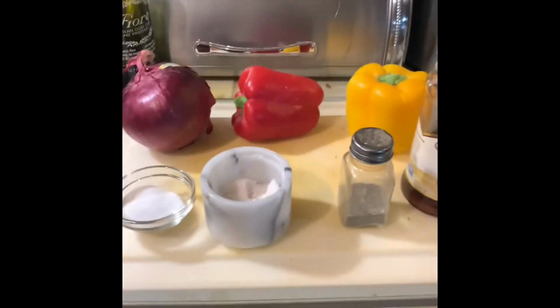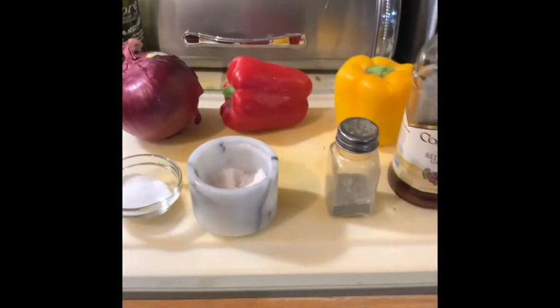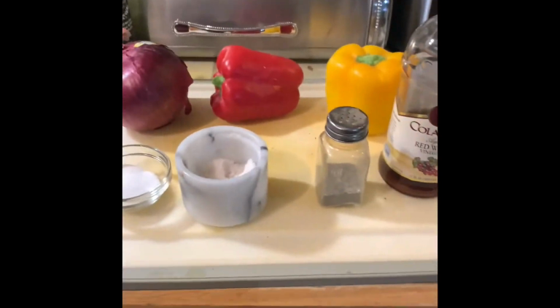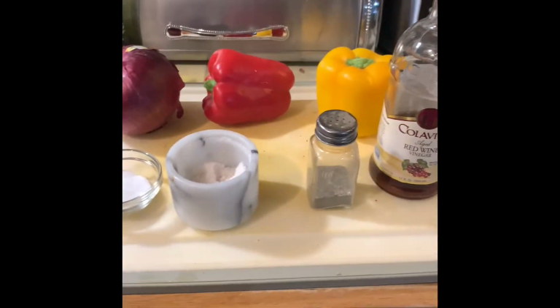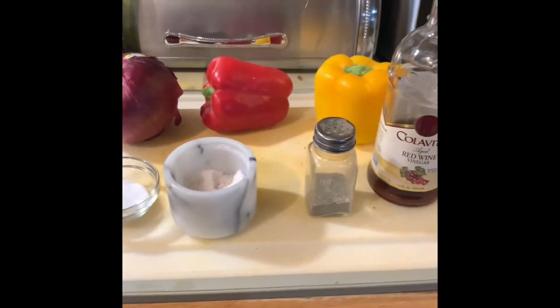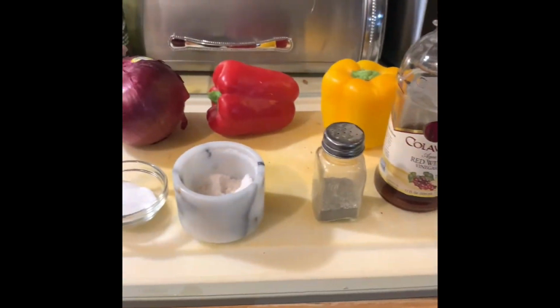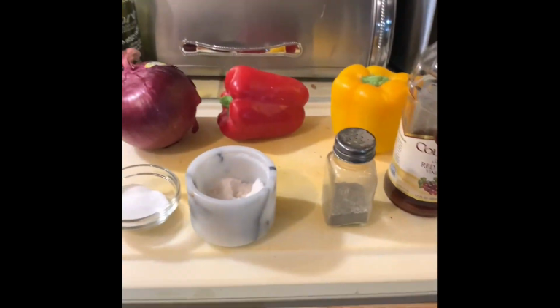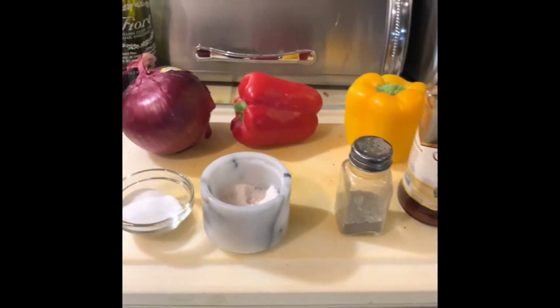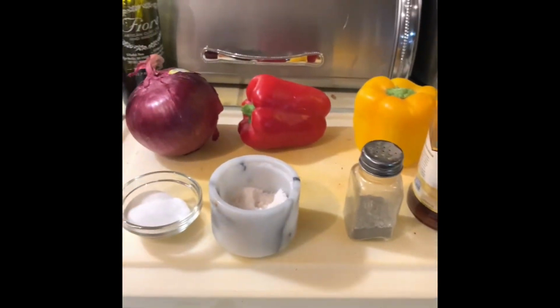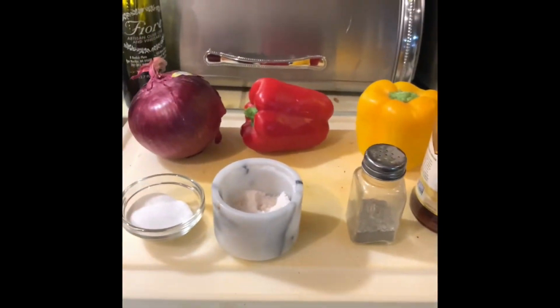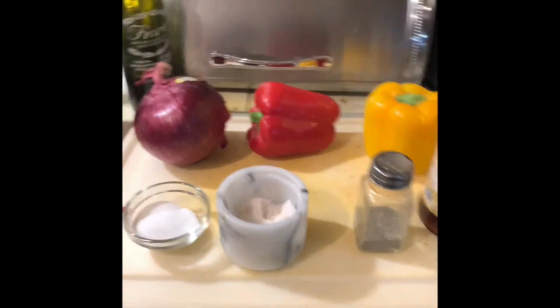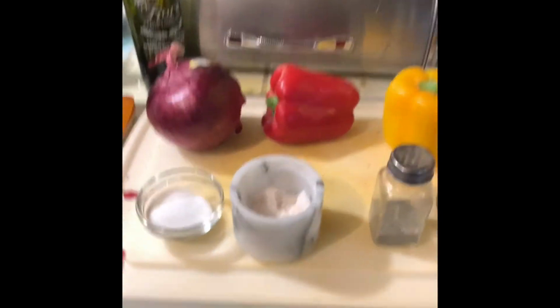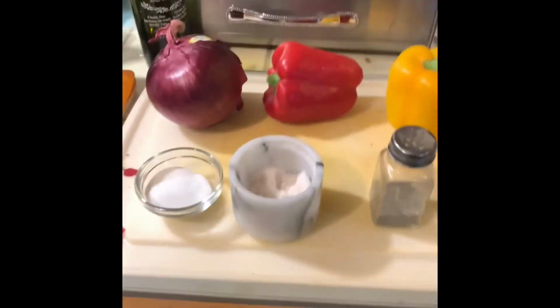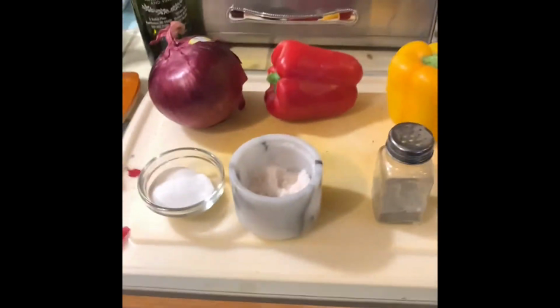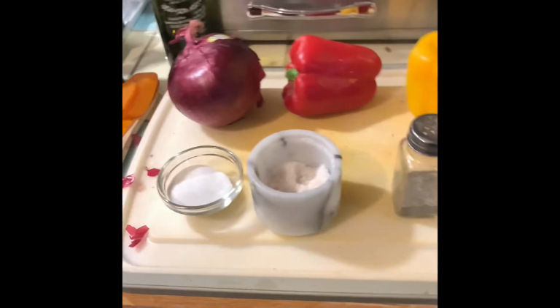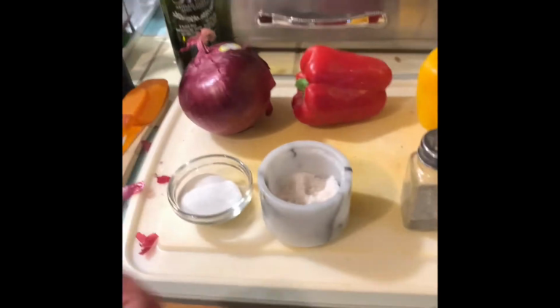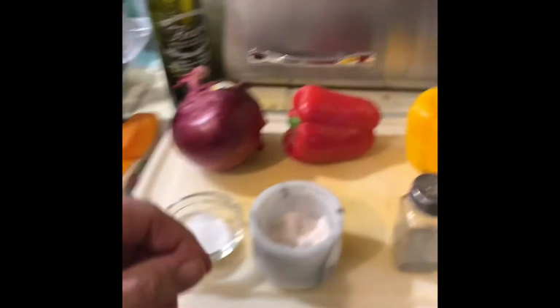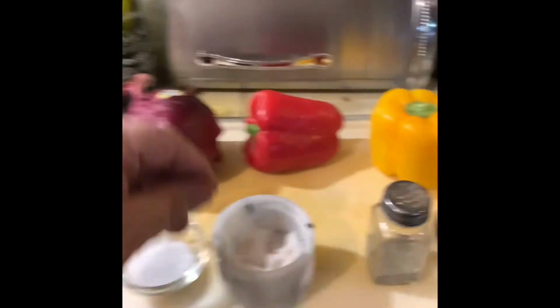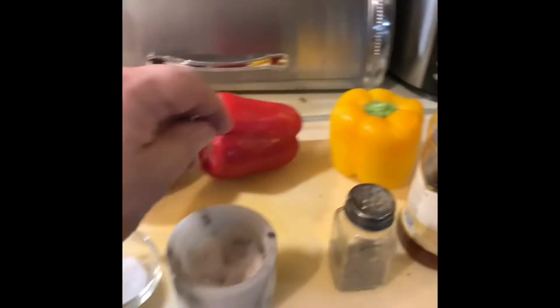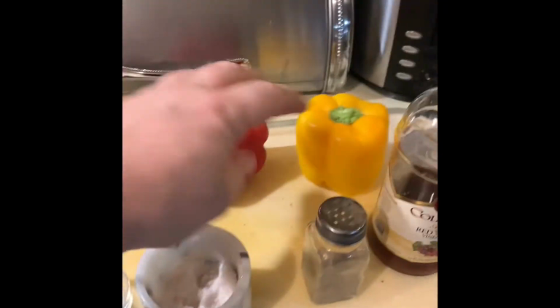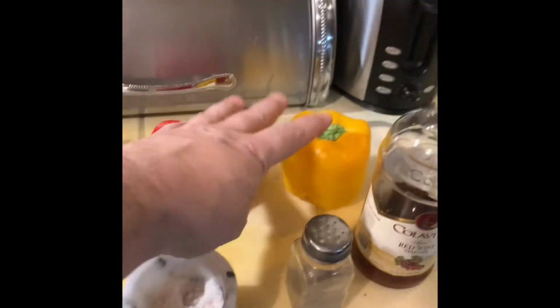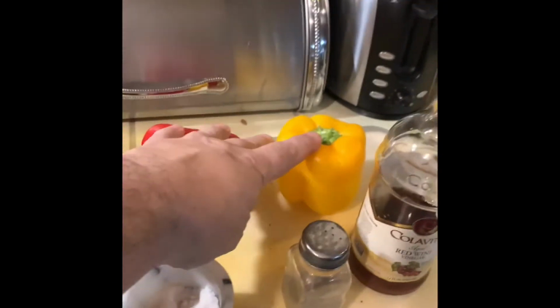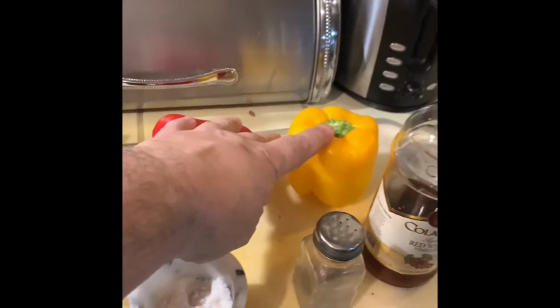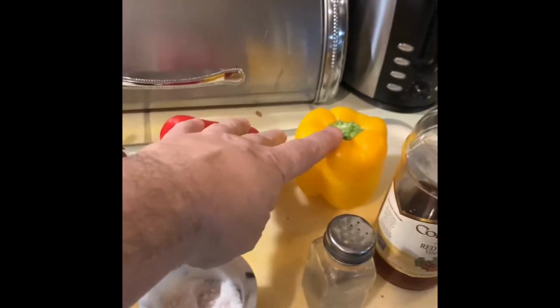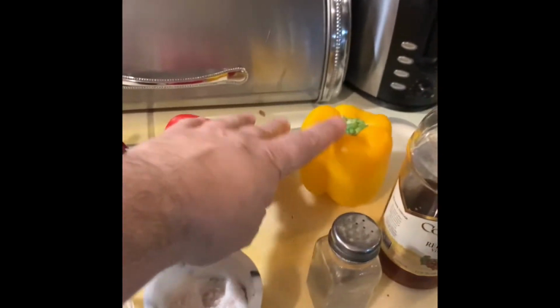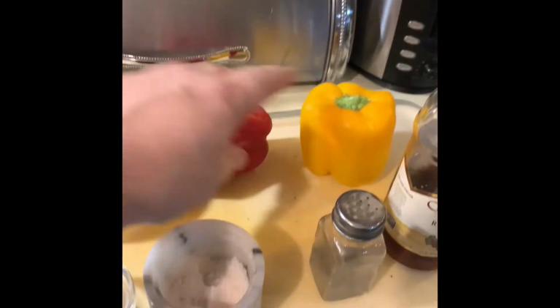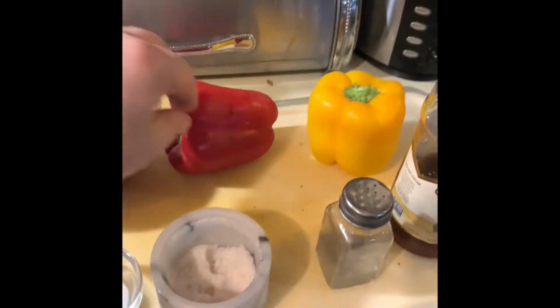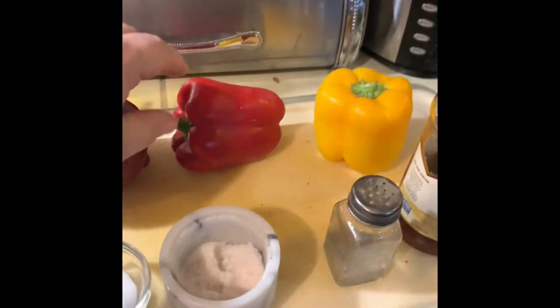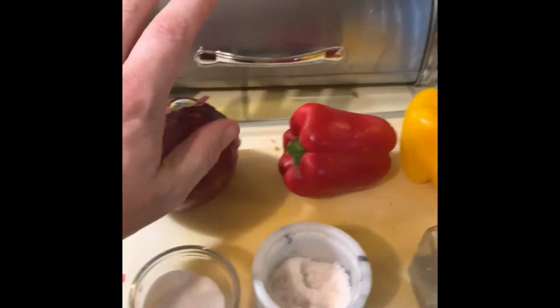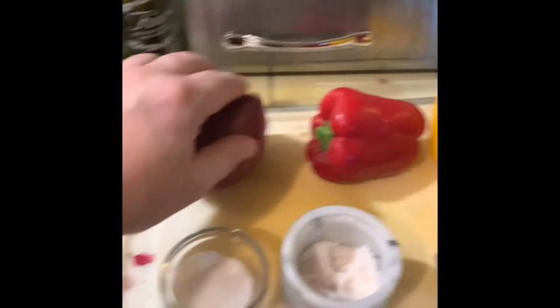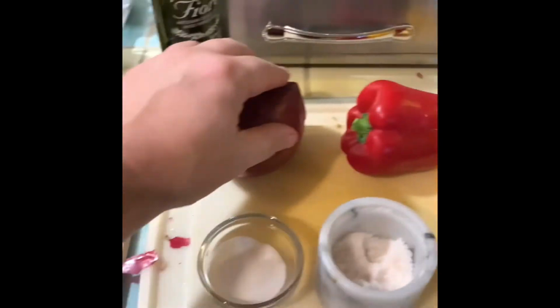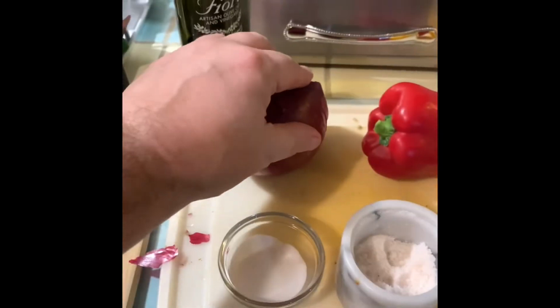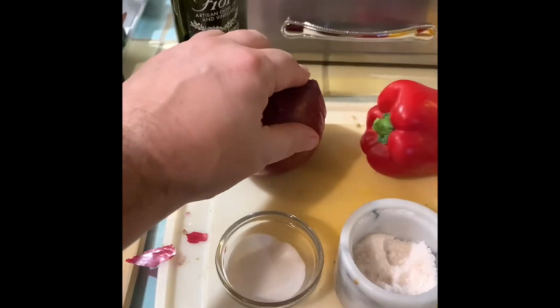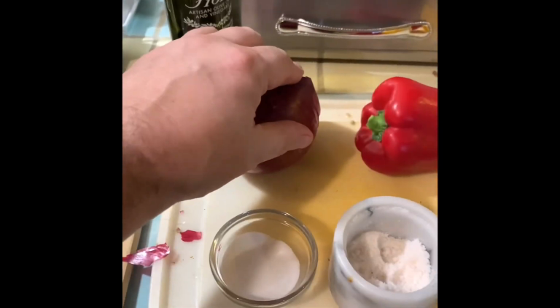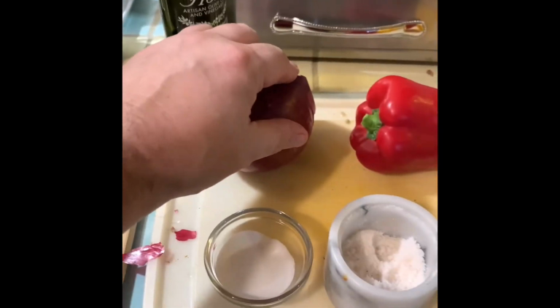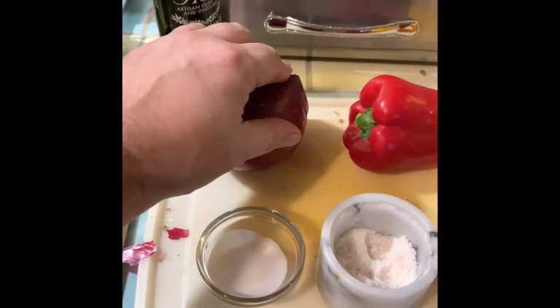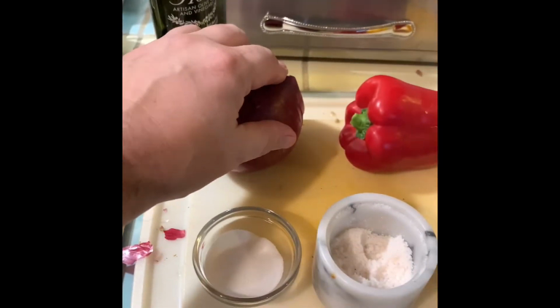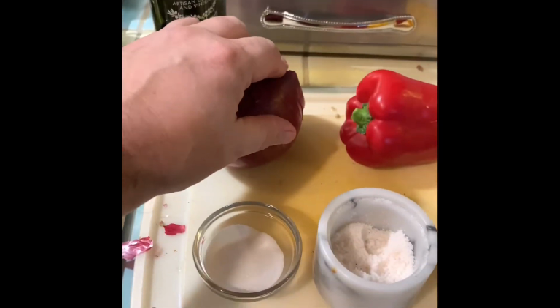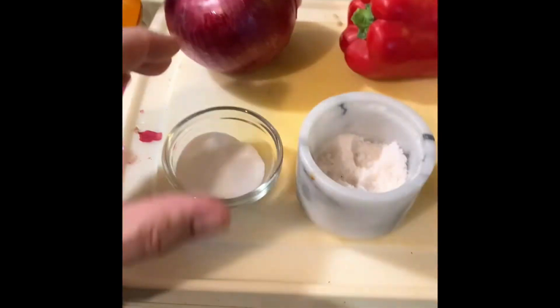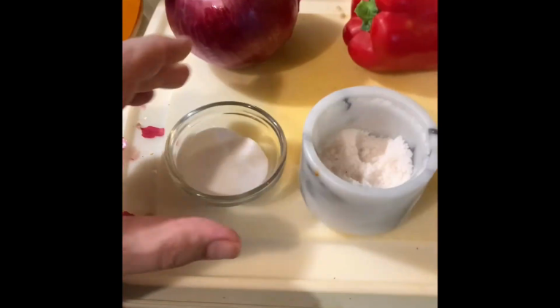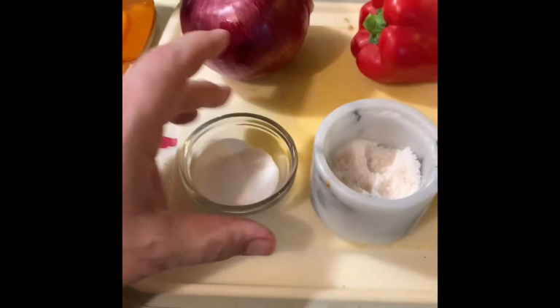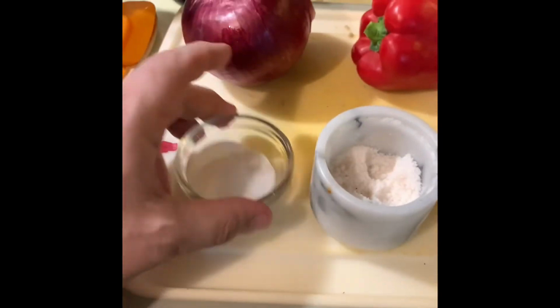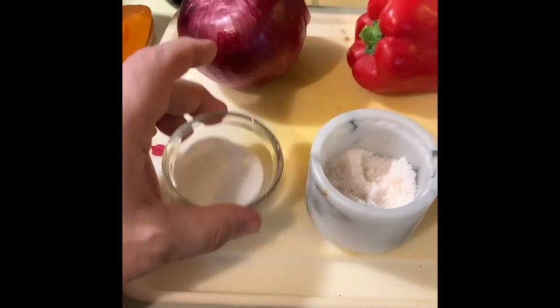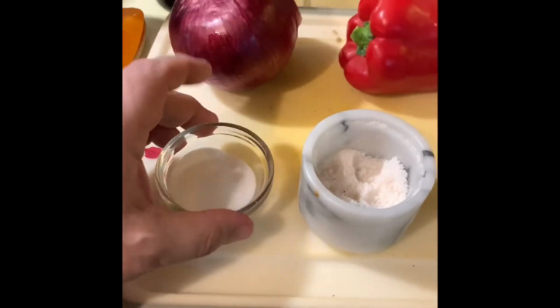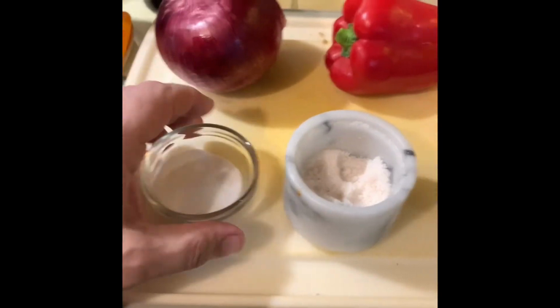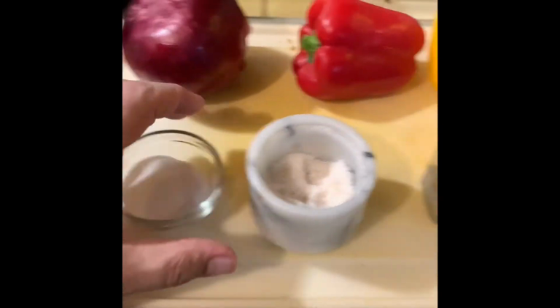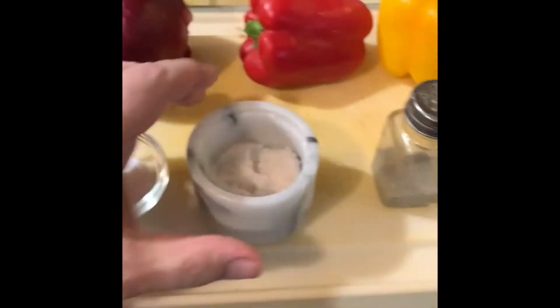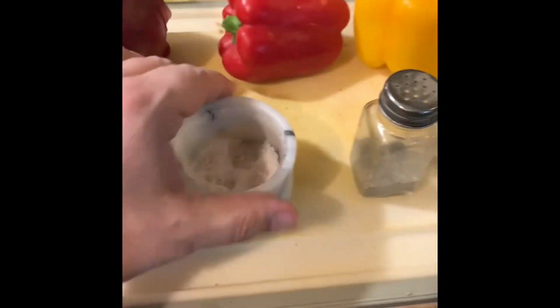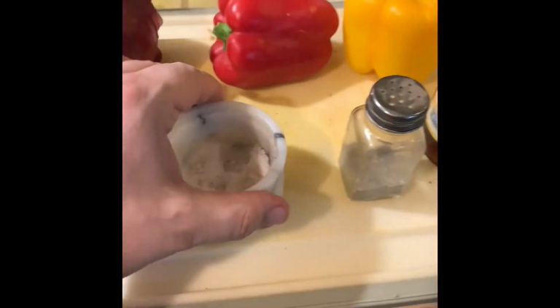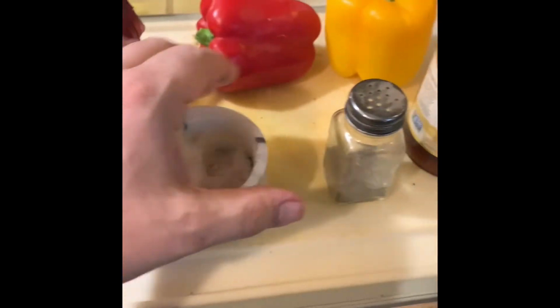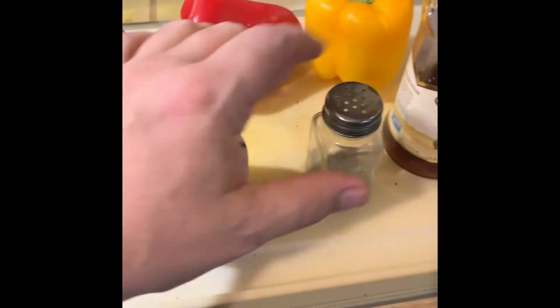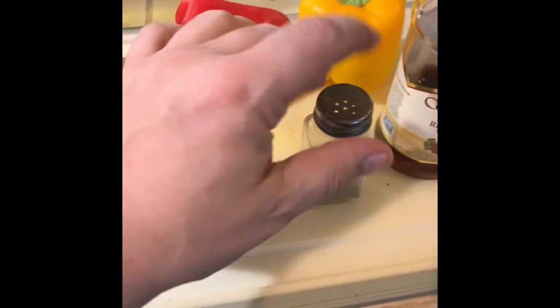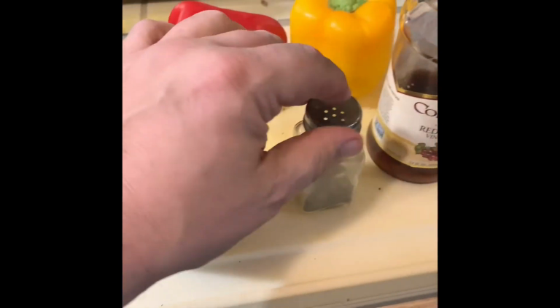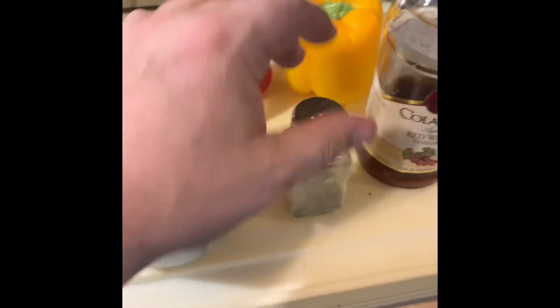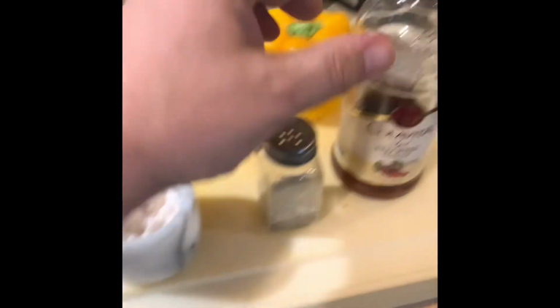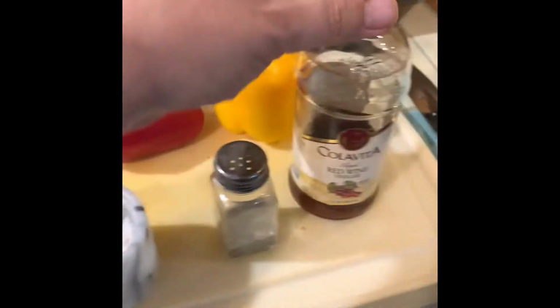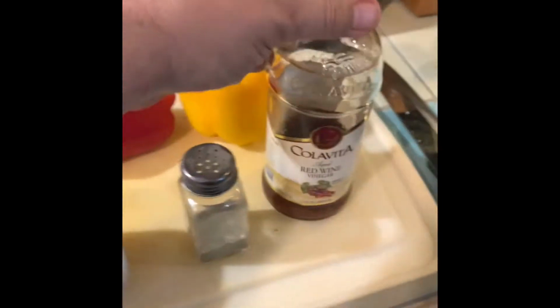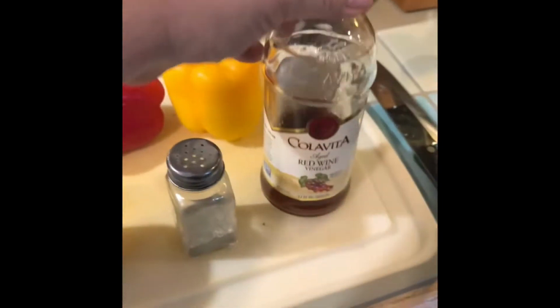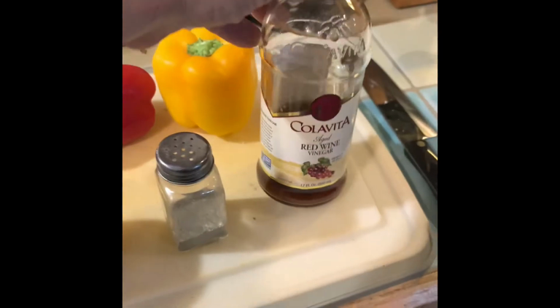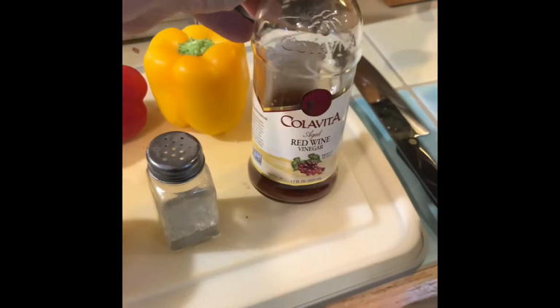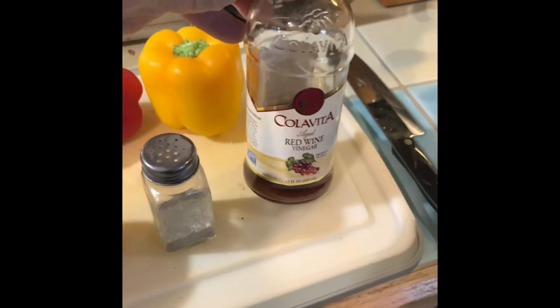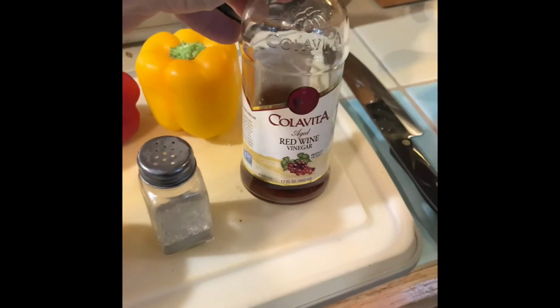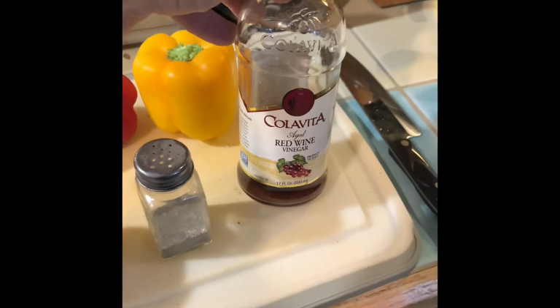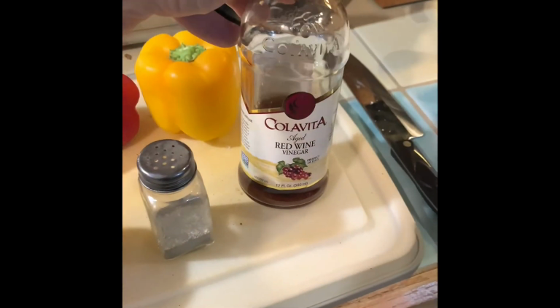All right, sweet and sour peppers — pretty easy. It's going to be peppers, a red onion, sugar, salt, pepper, and red wine vinegar.